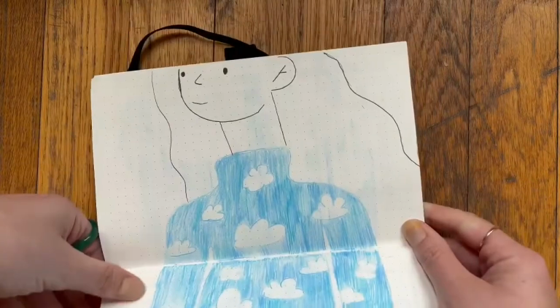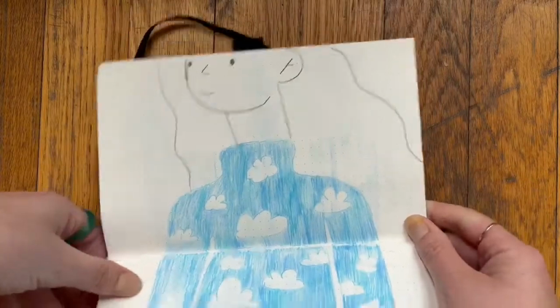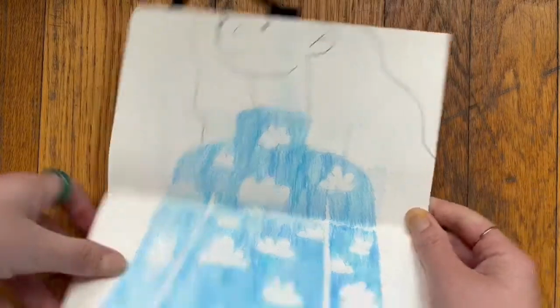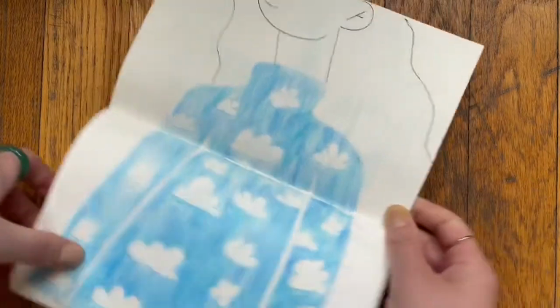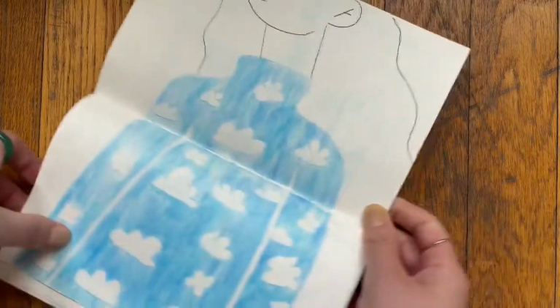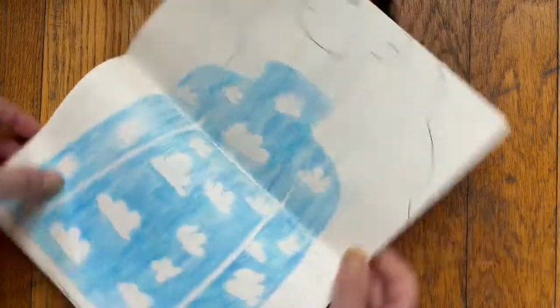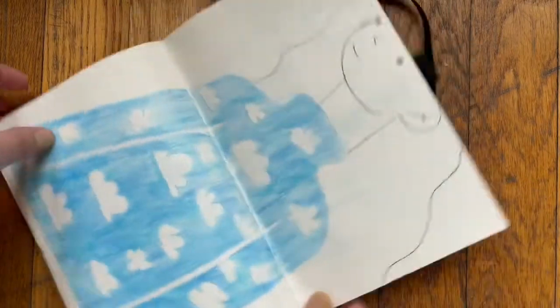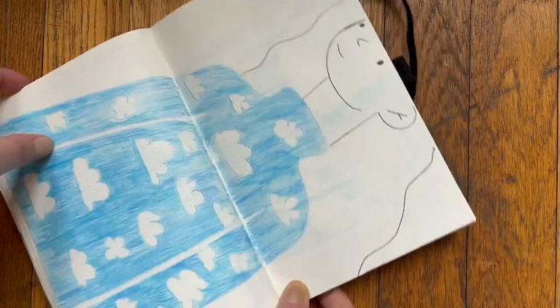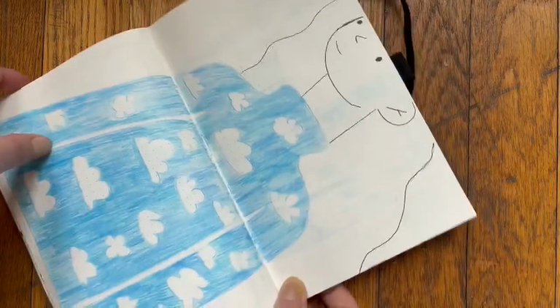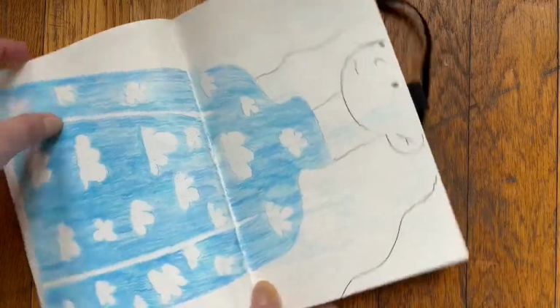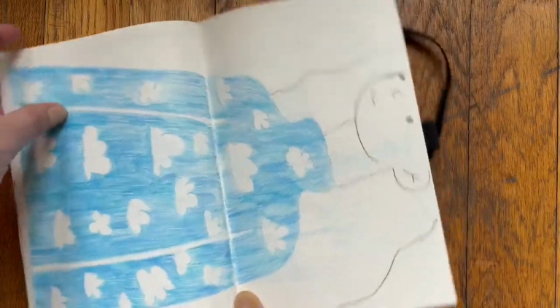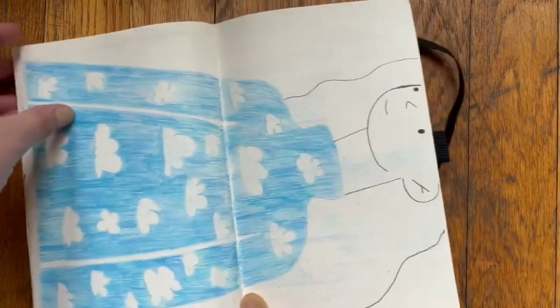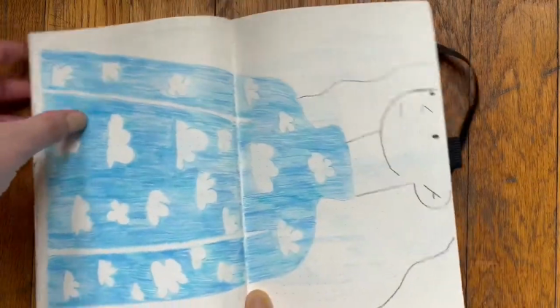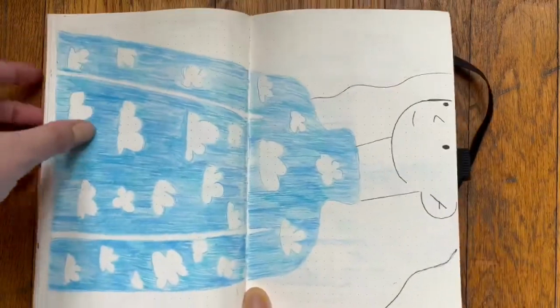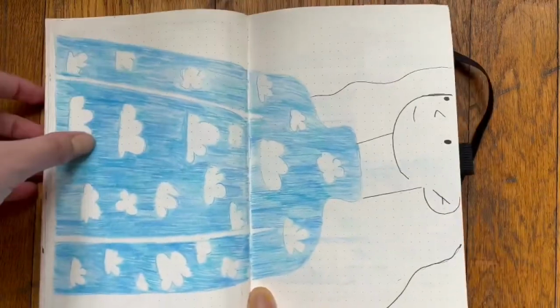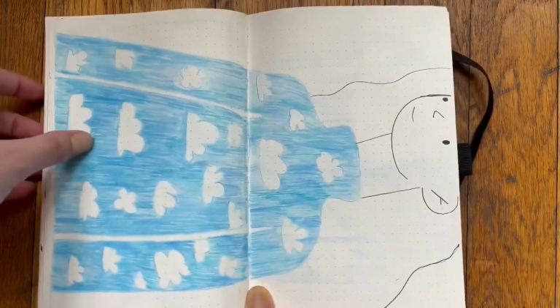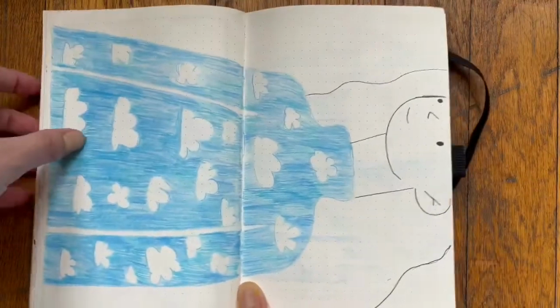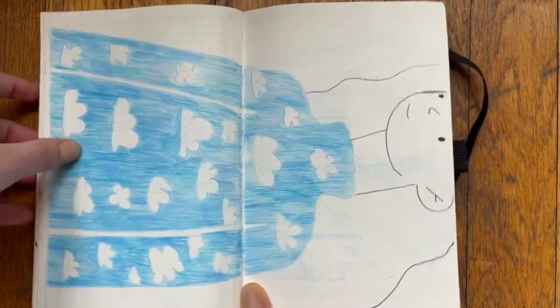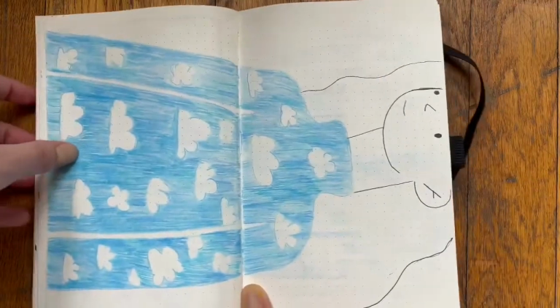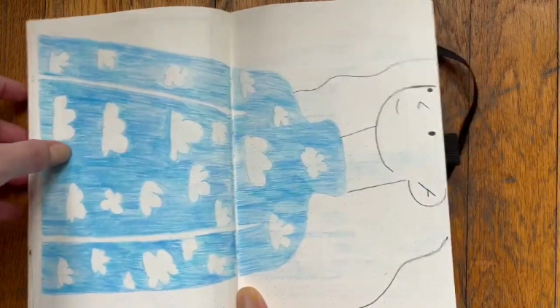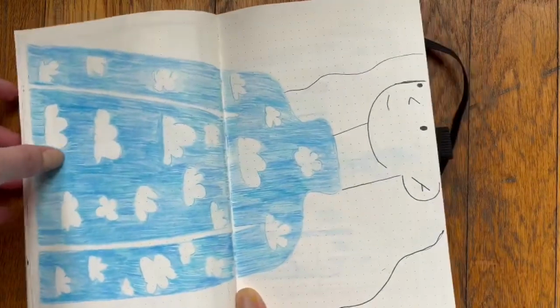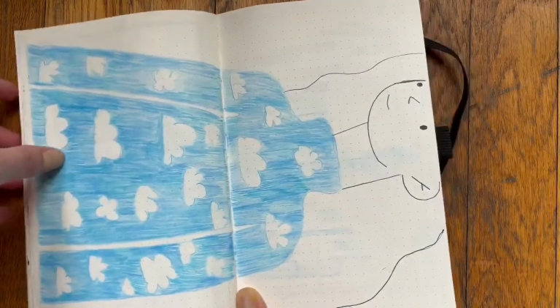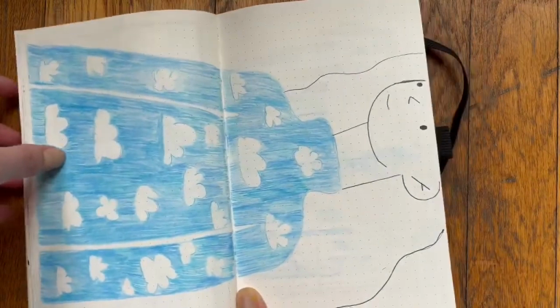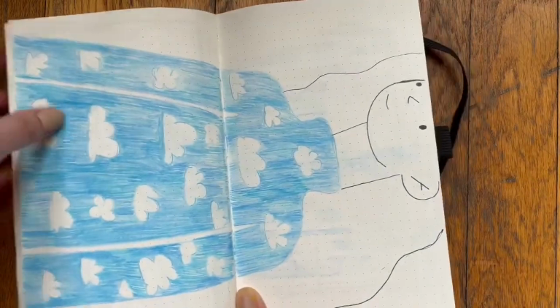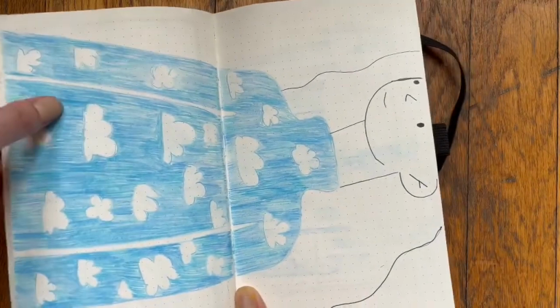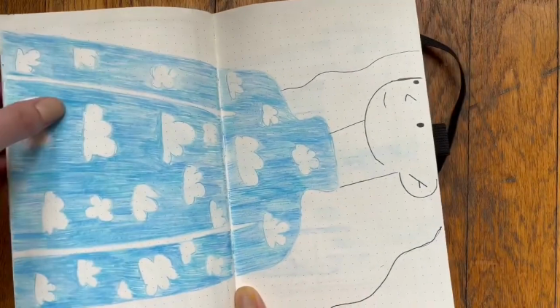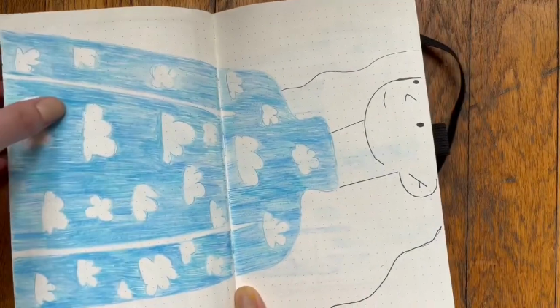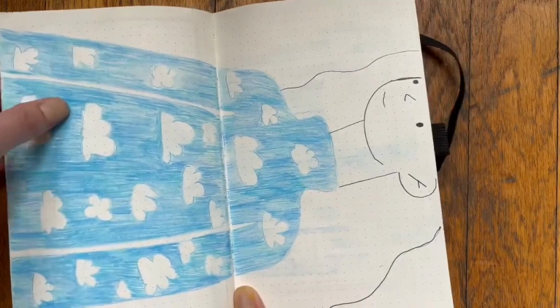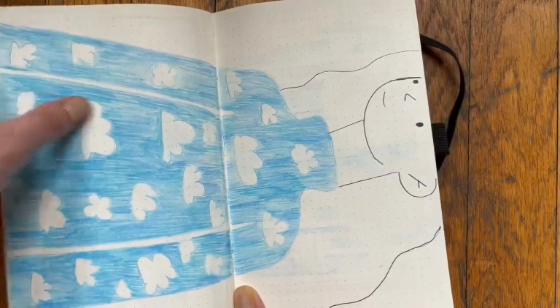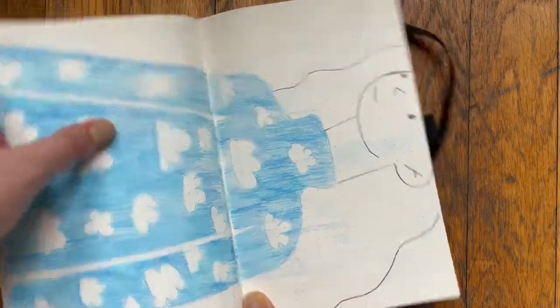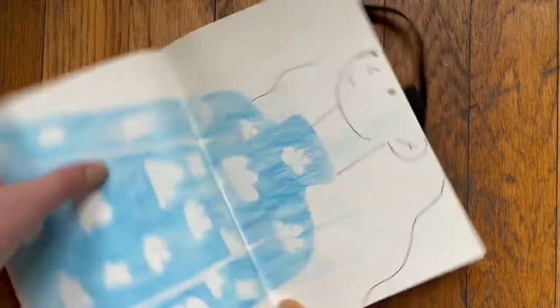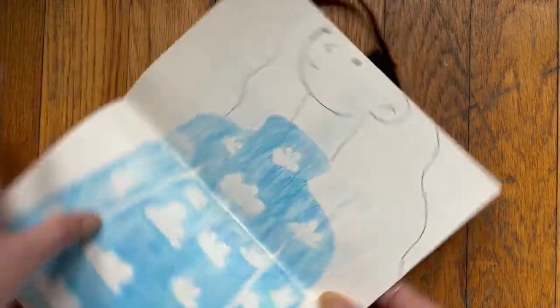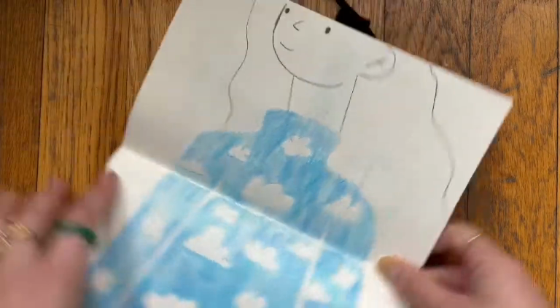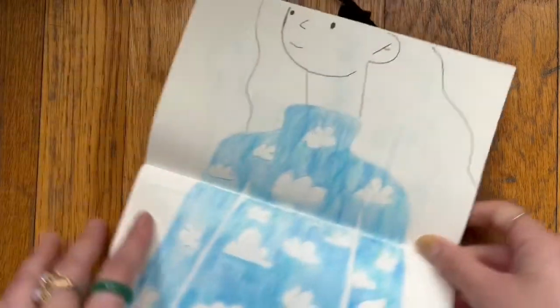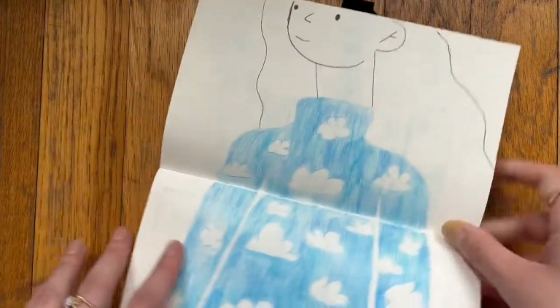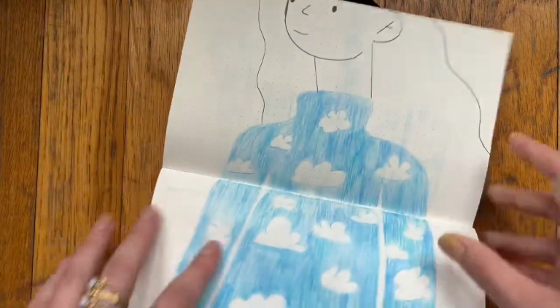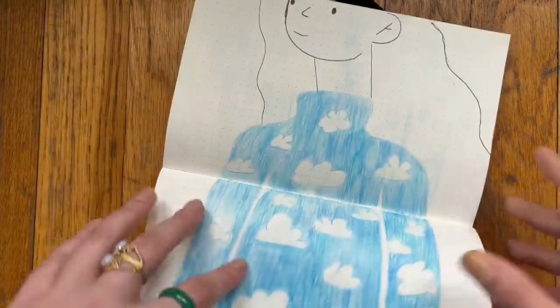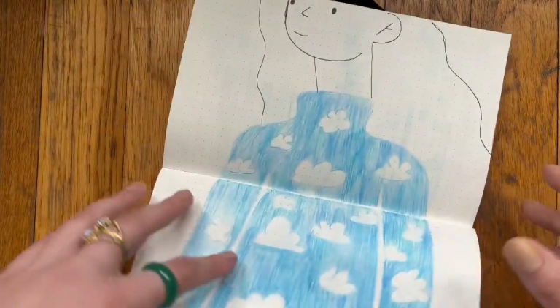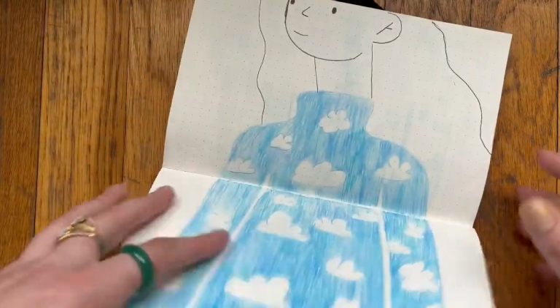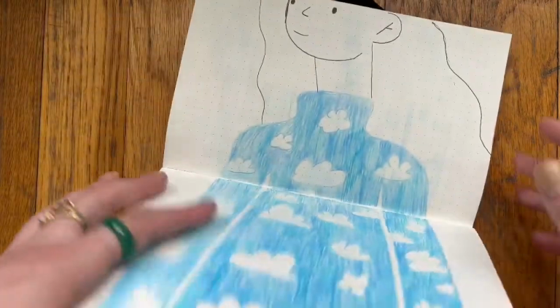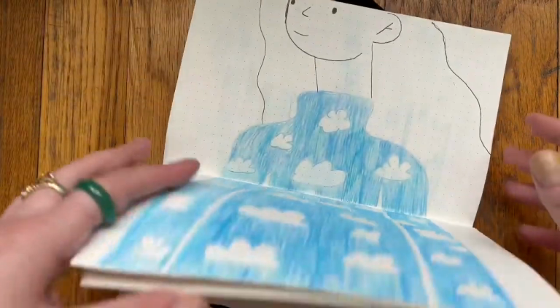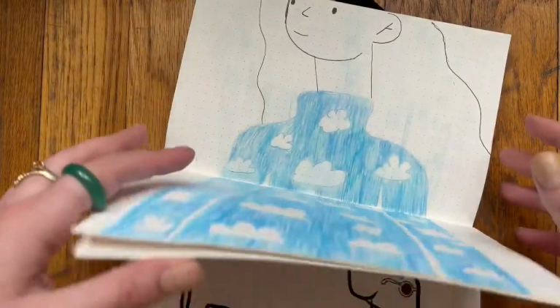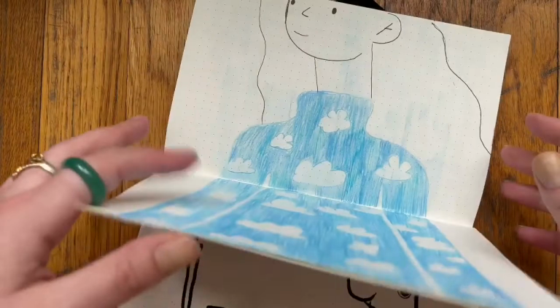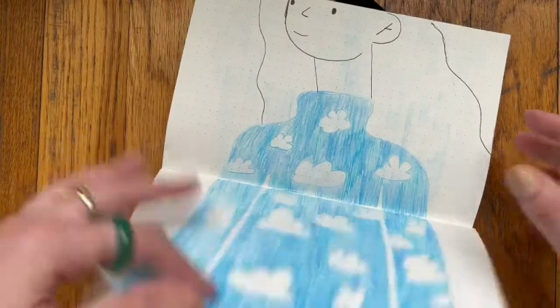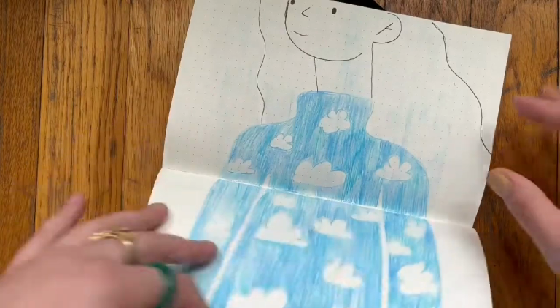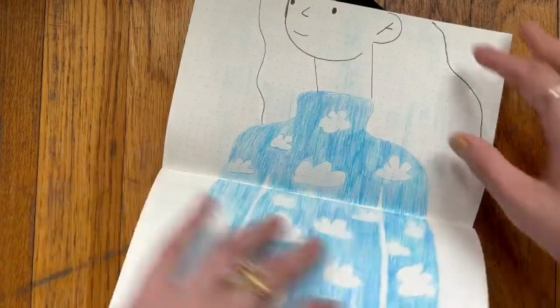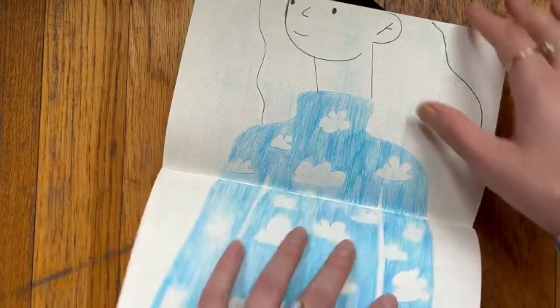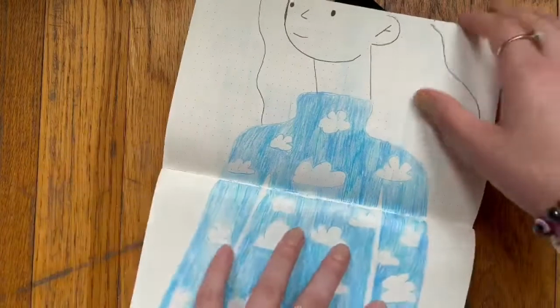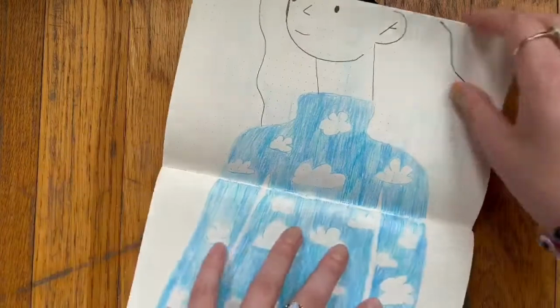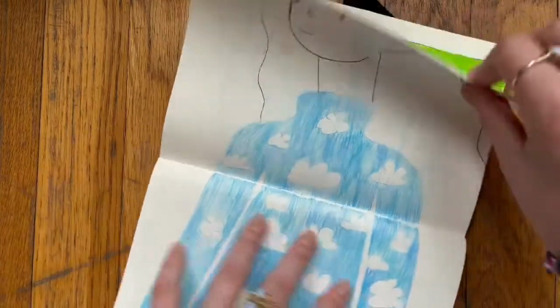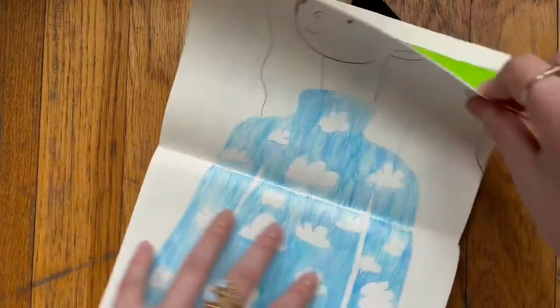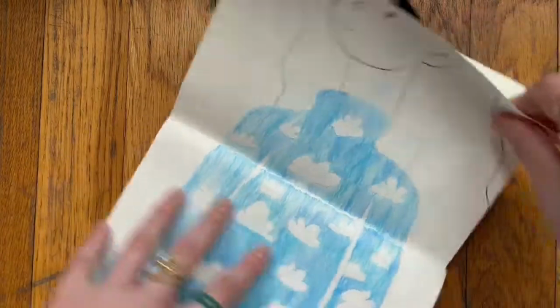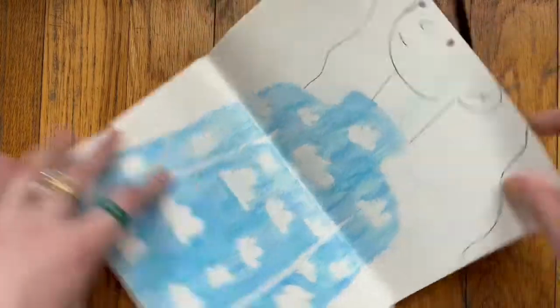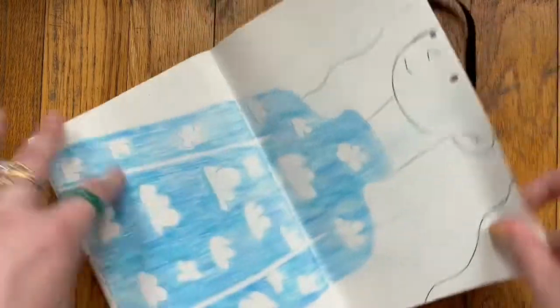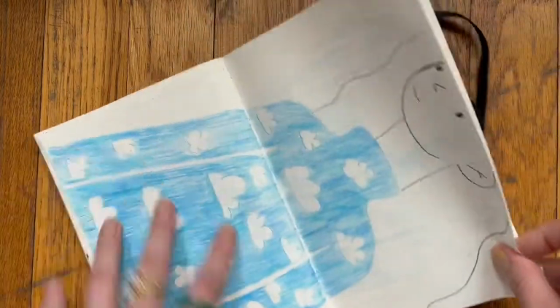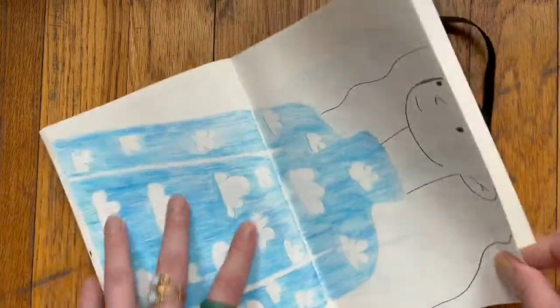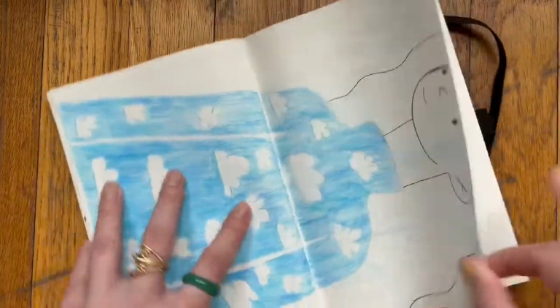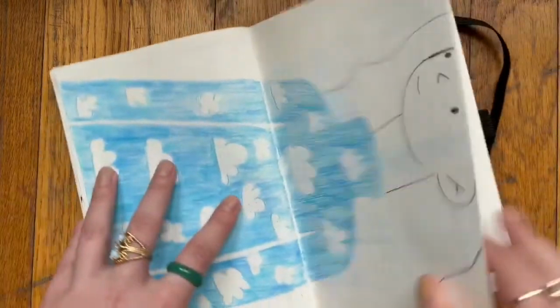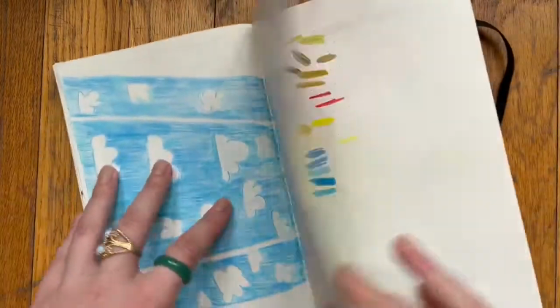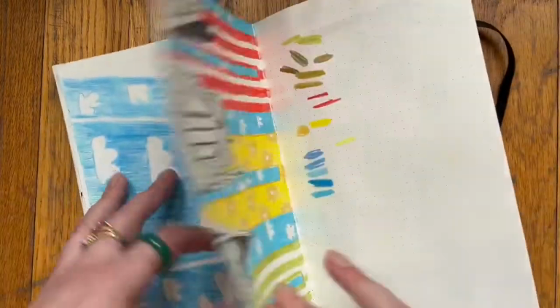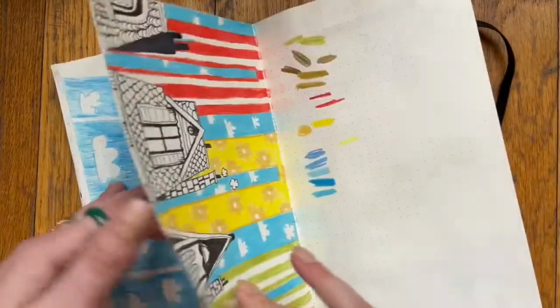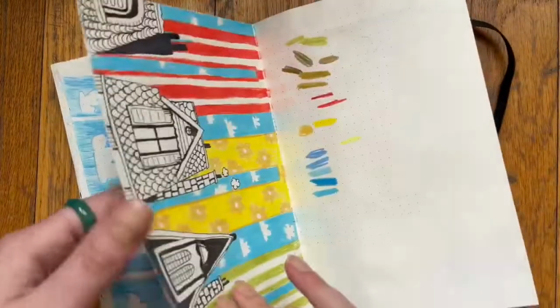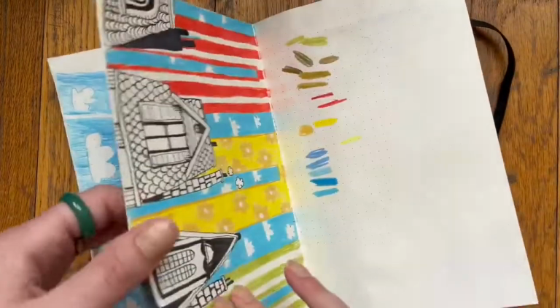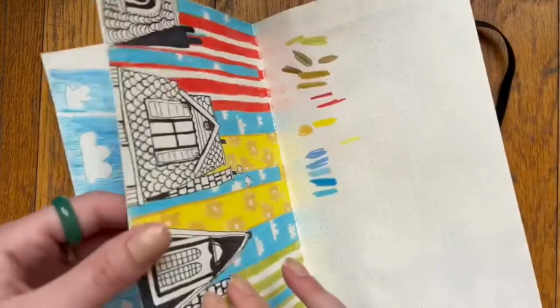She's actually very cute — I actually kind of like this drawing. I do not remember making this at all.